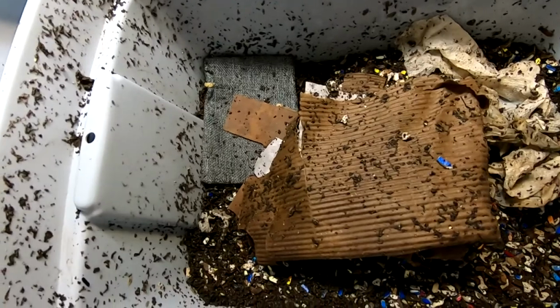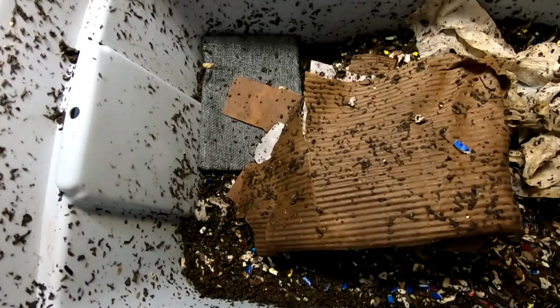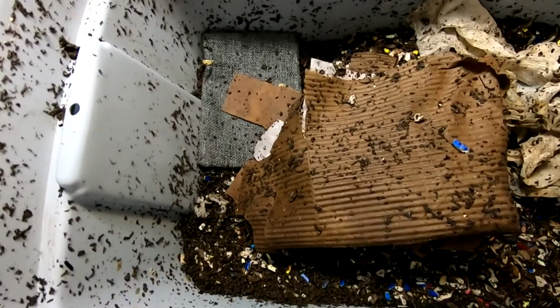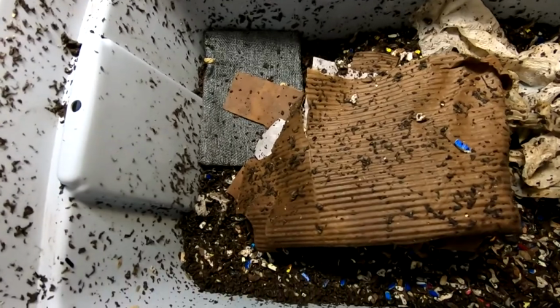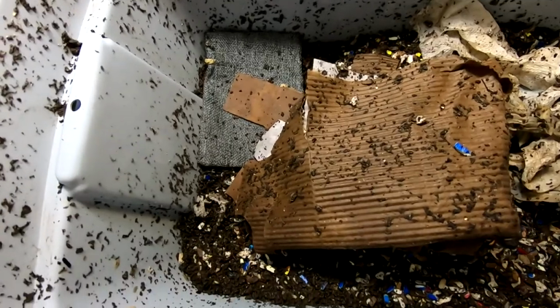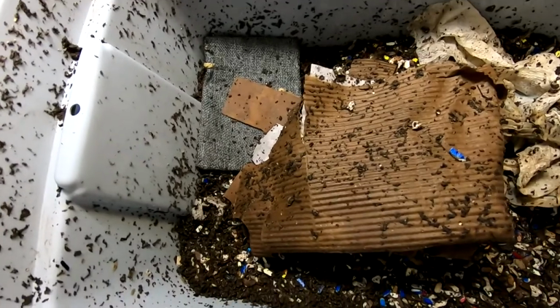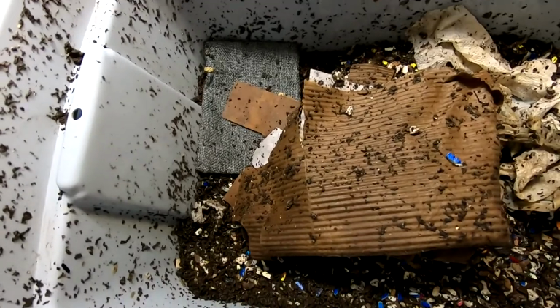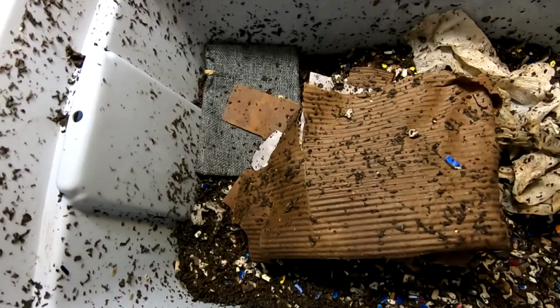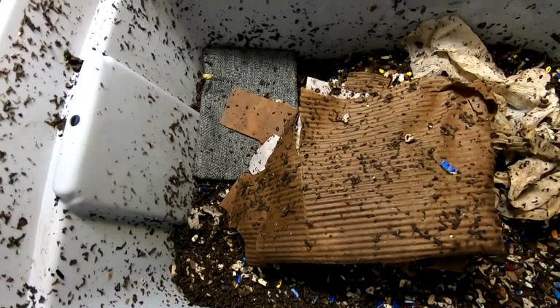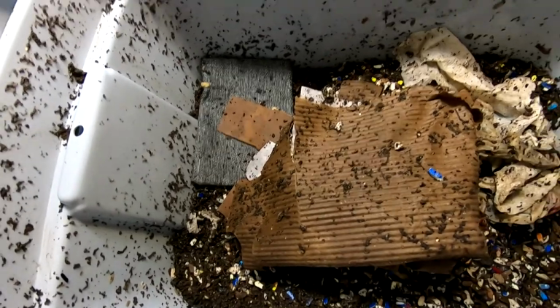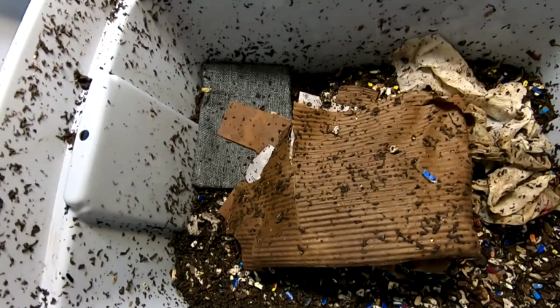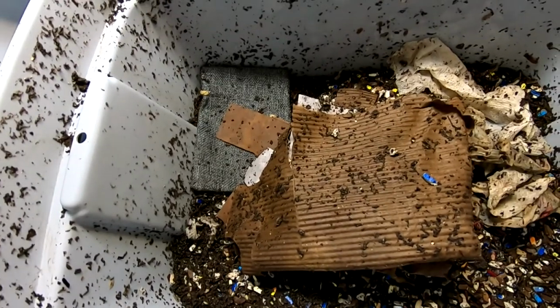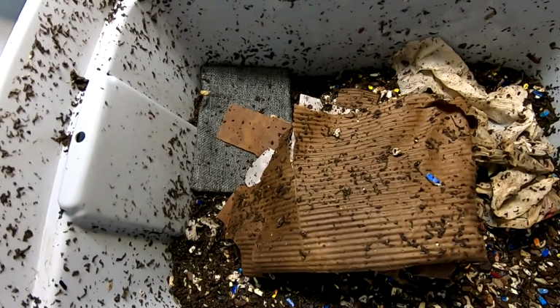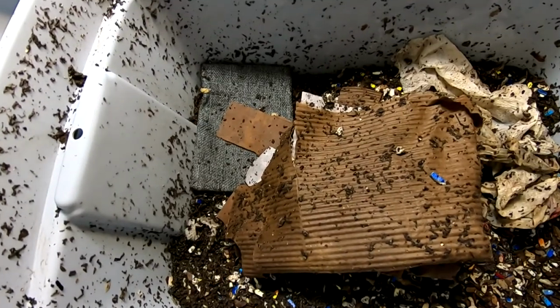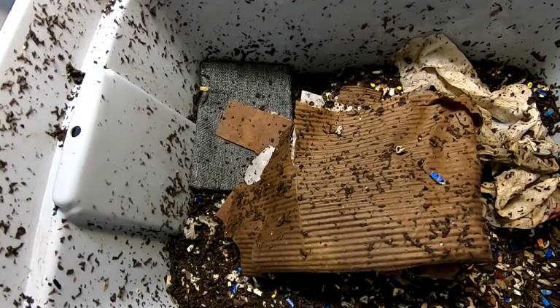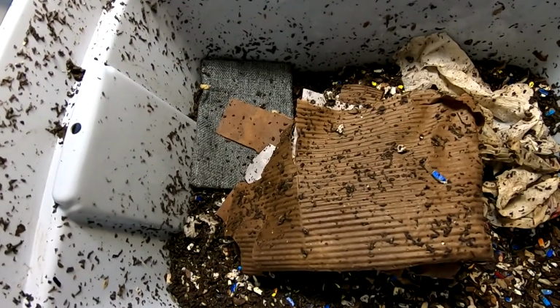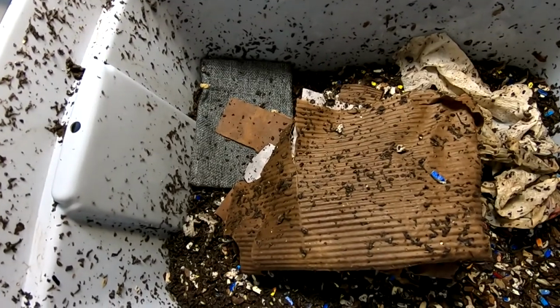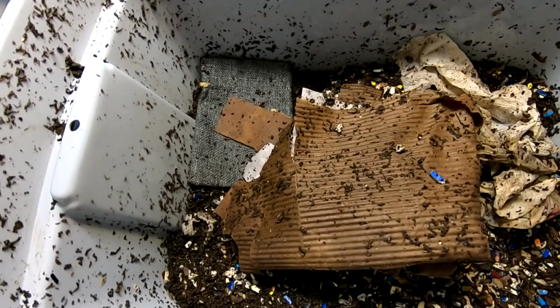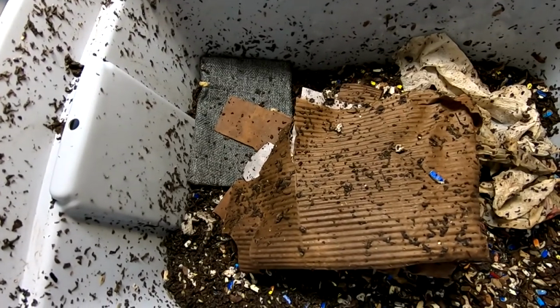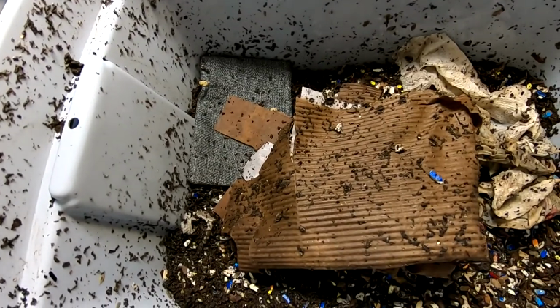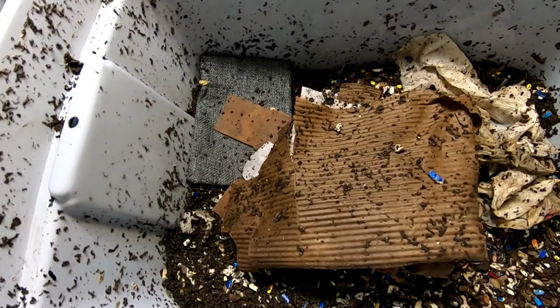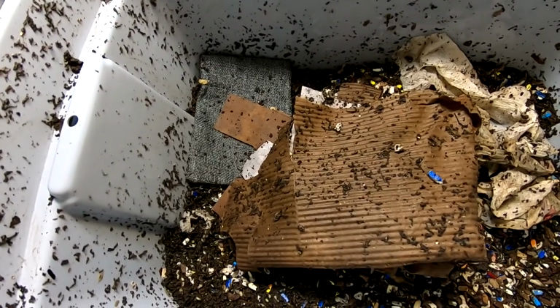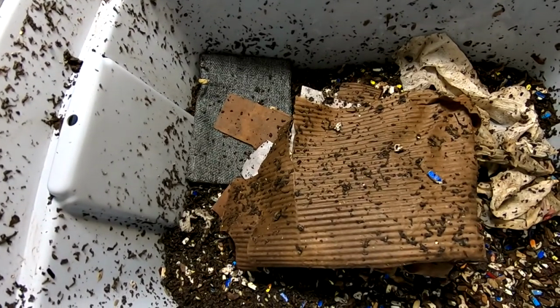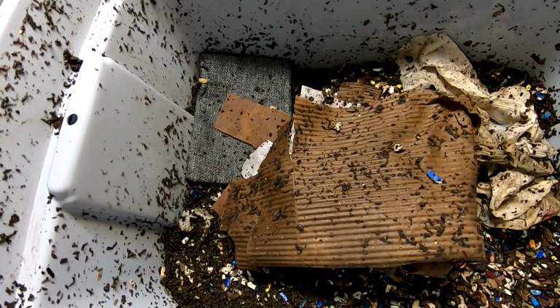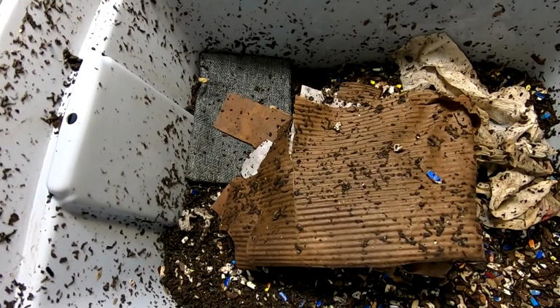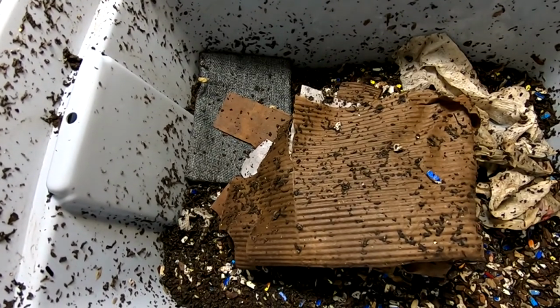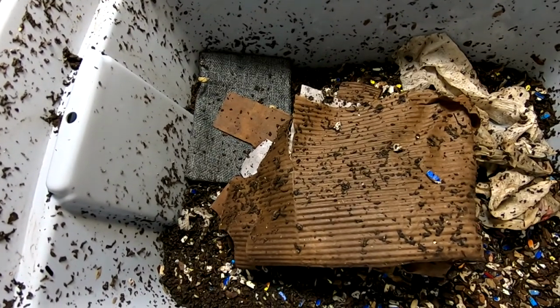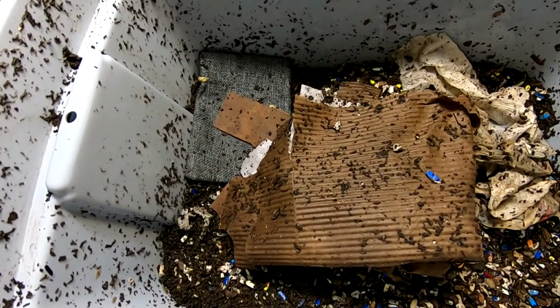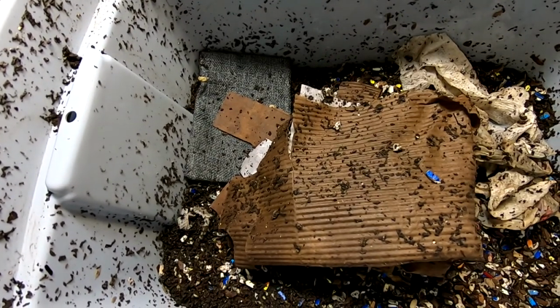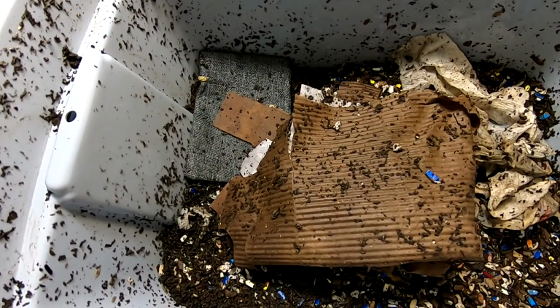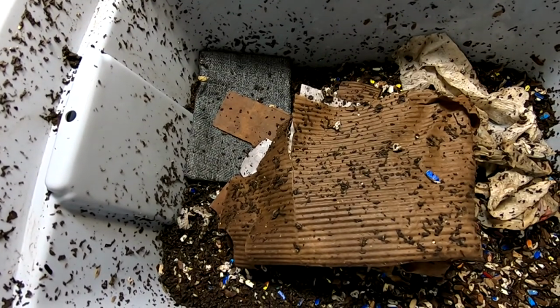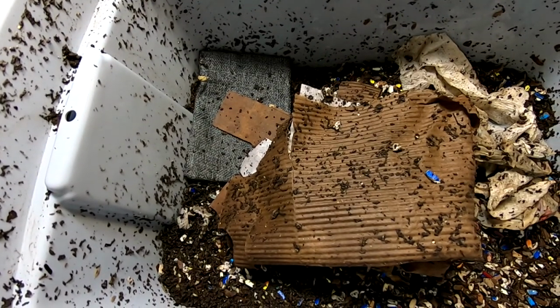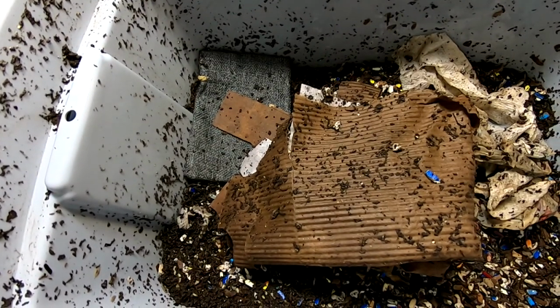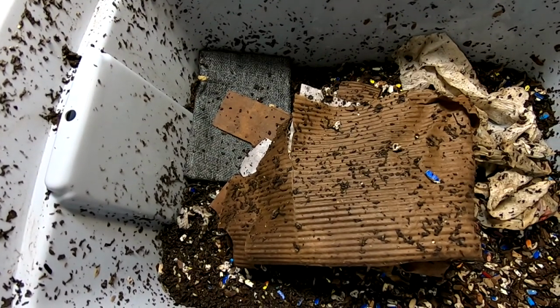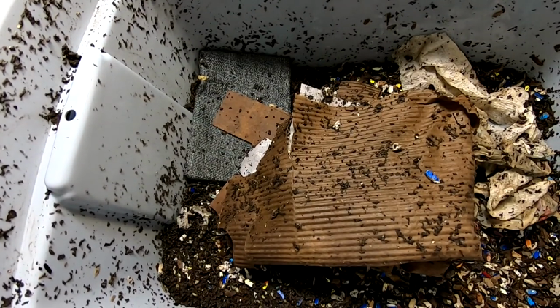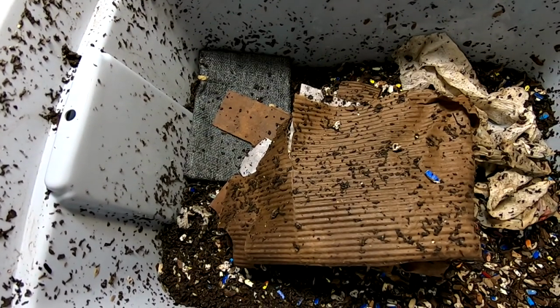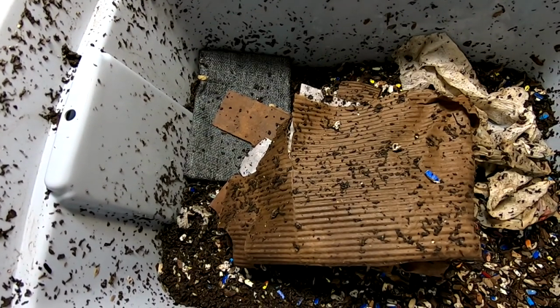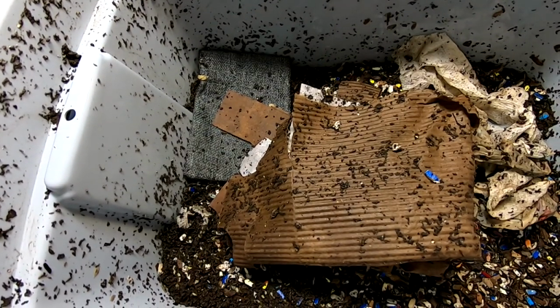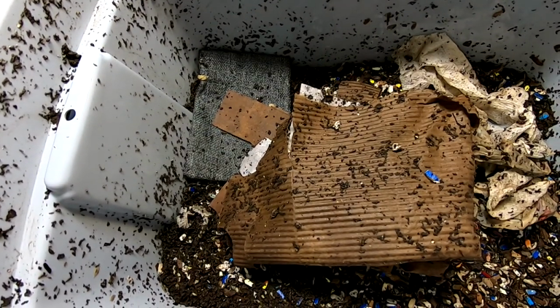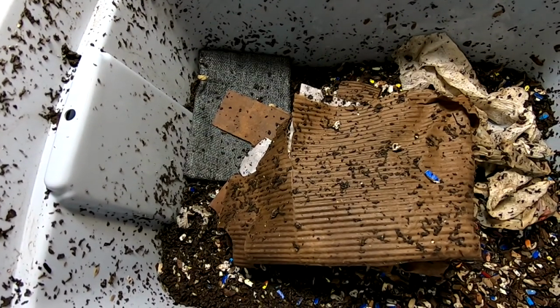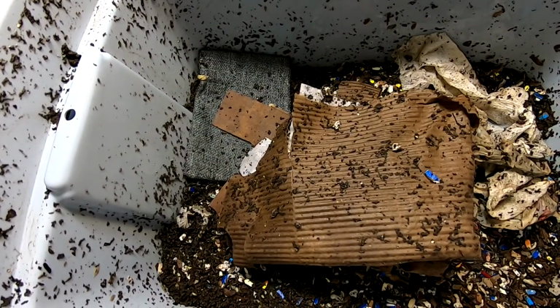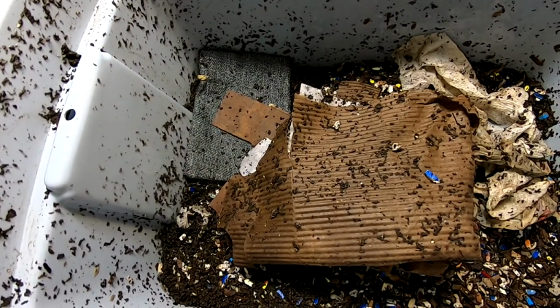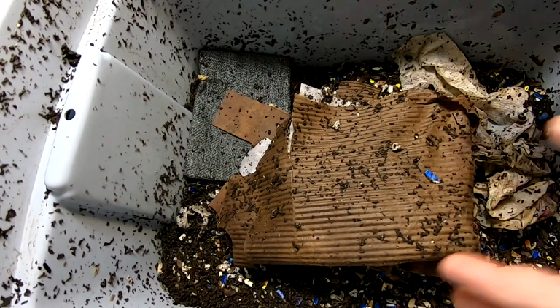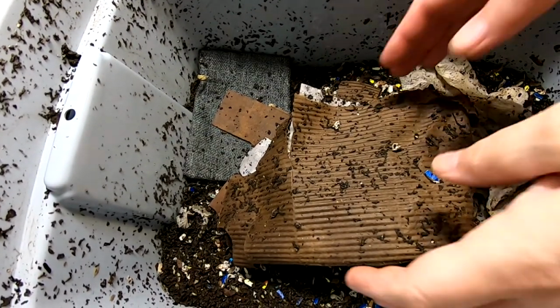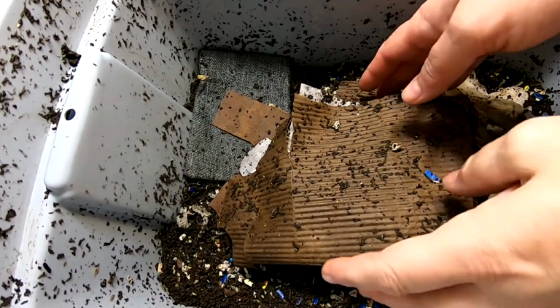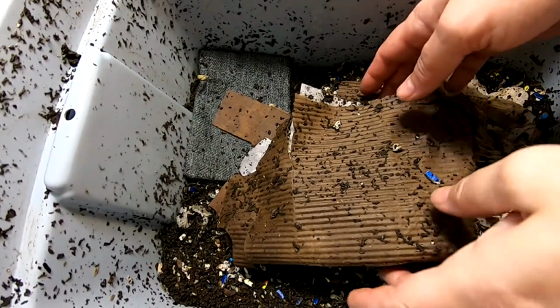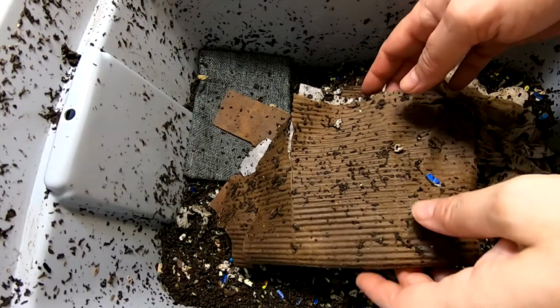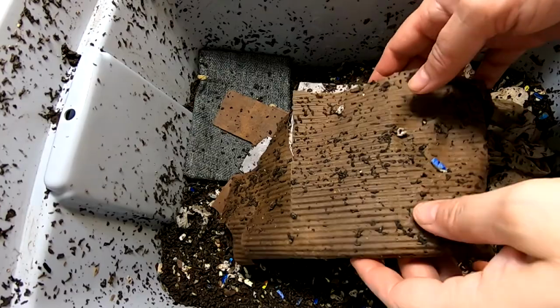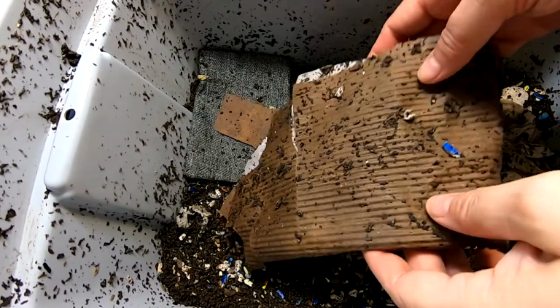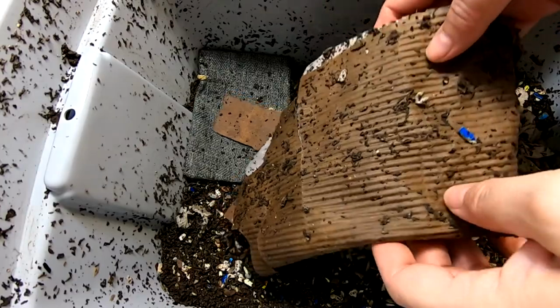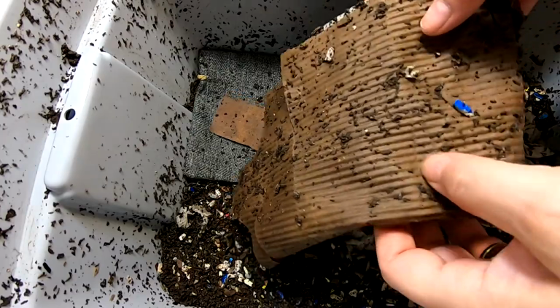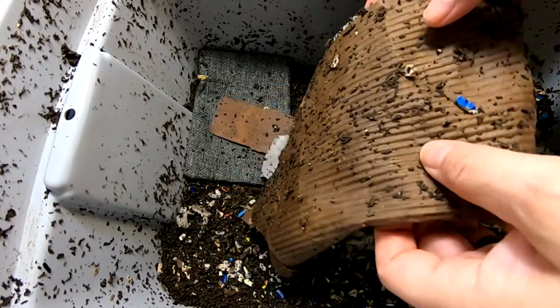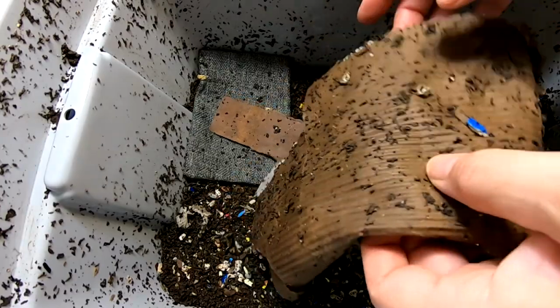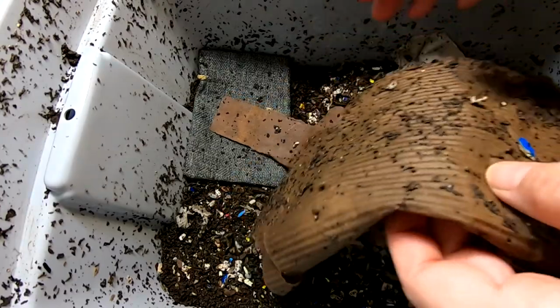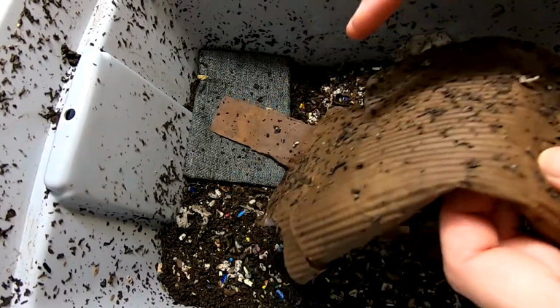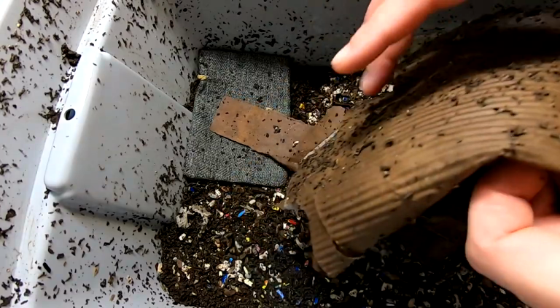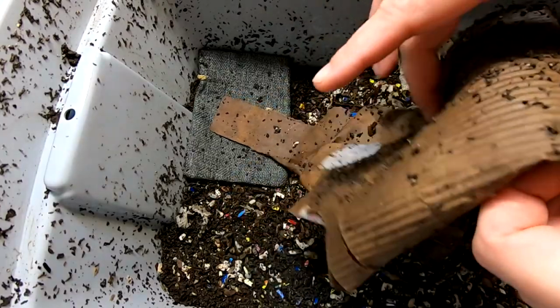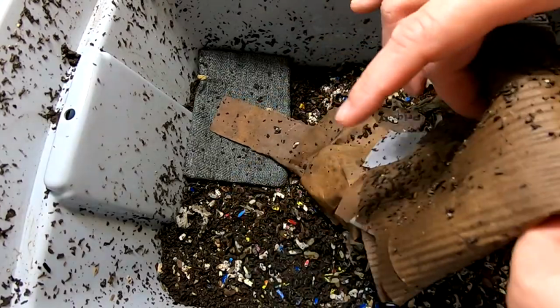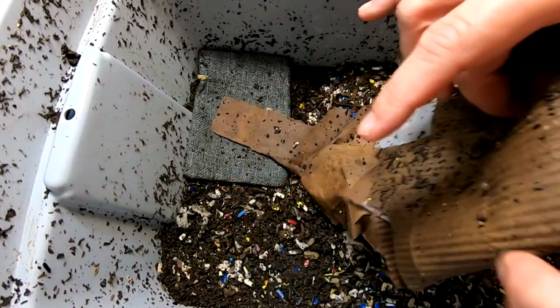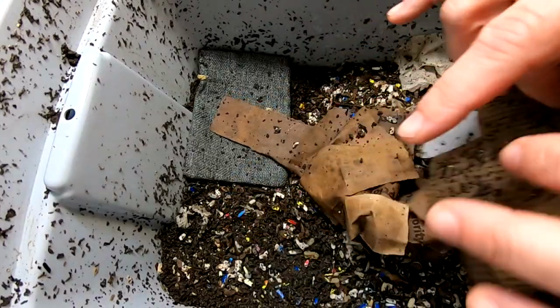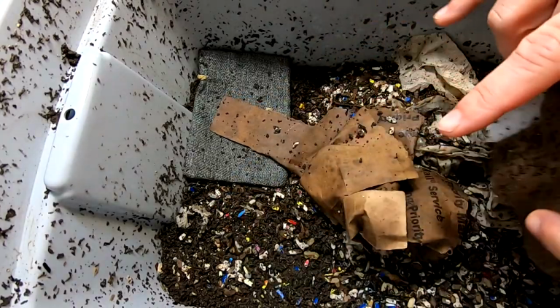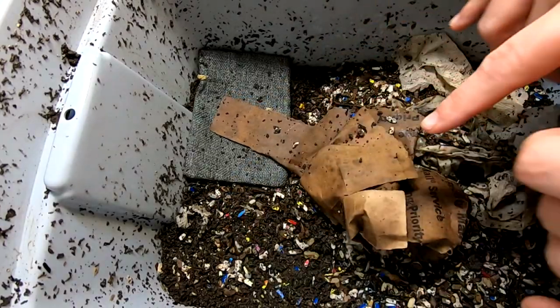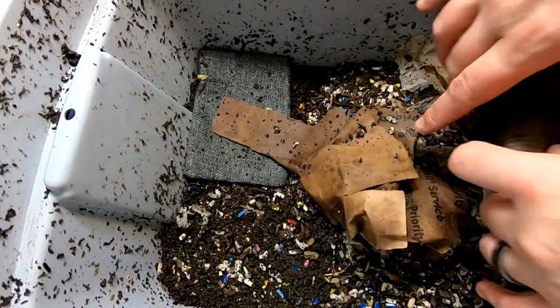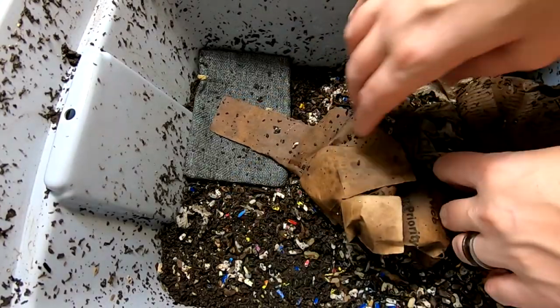But that's not what we're doing today. Today we're doing an update on the cocoons to see how they are doing.